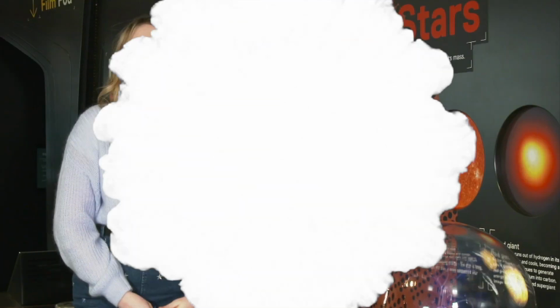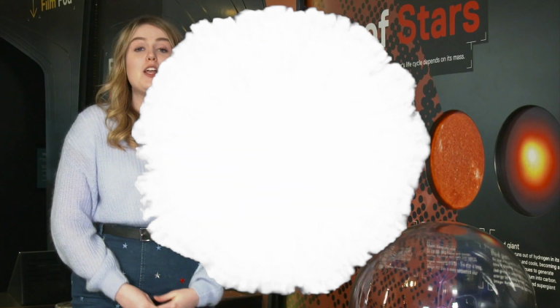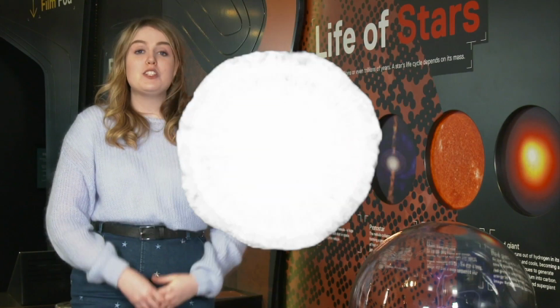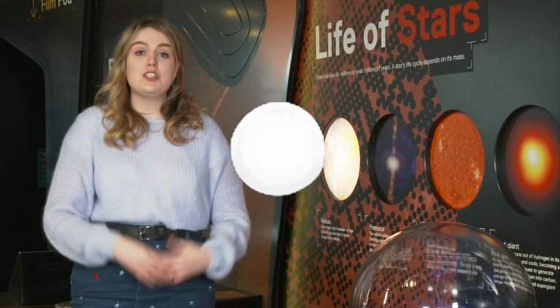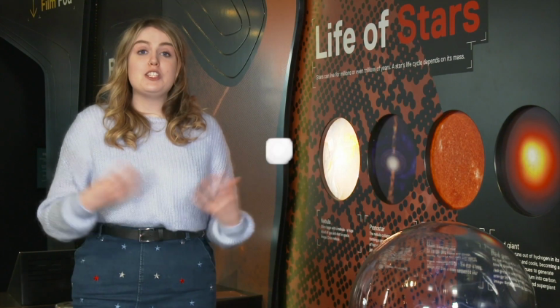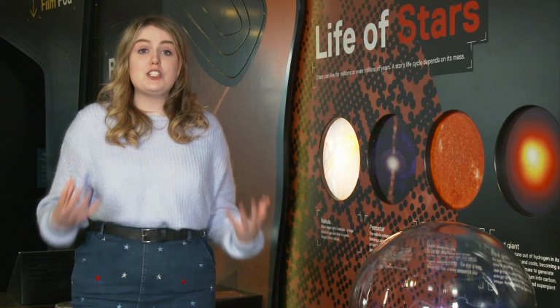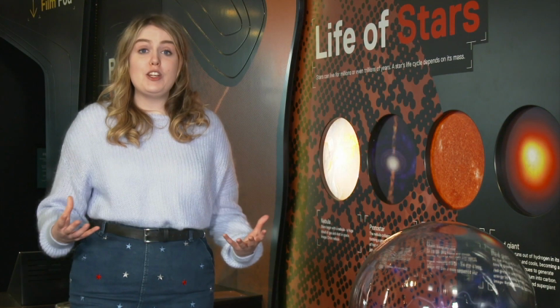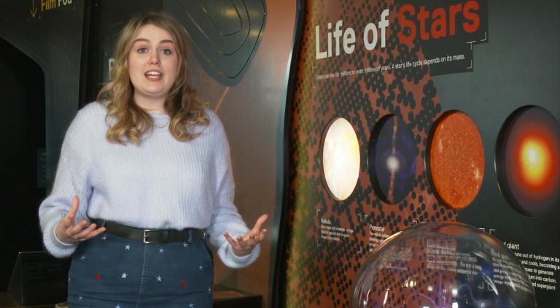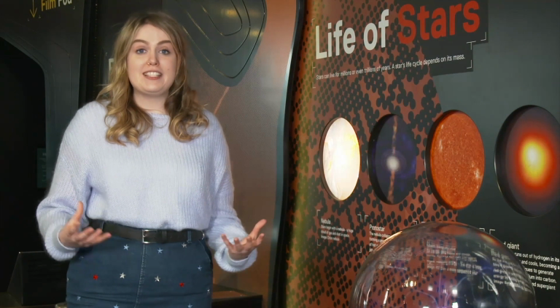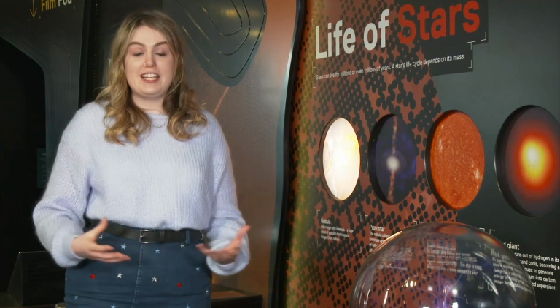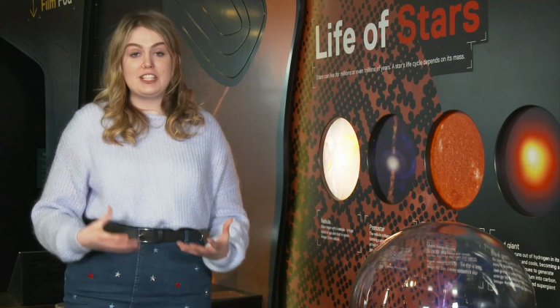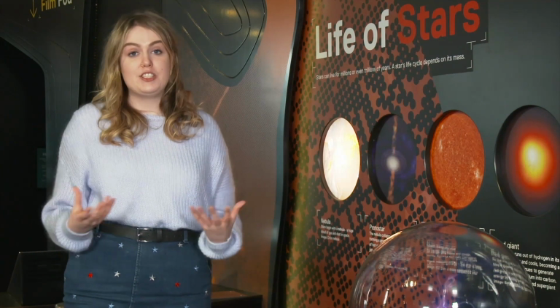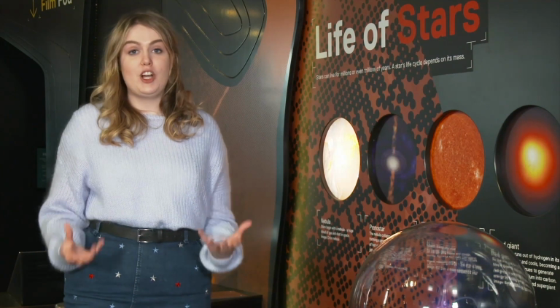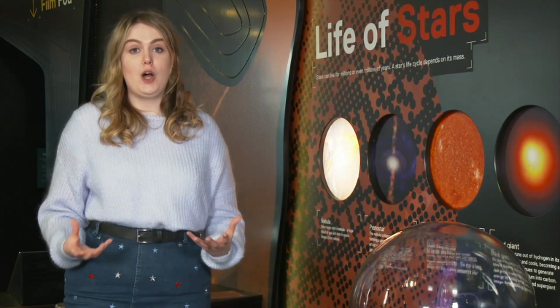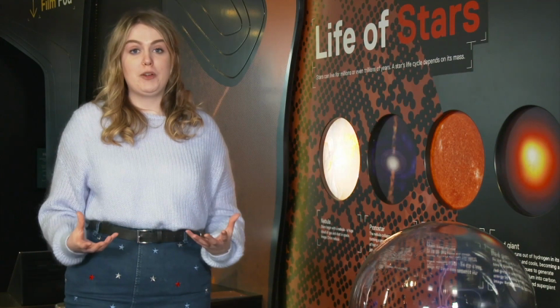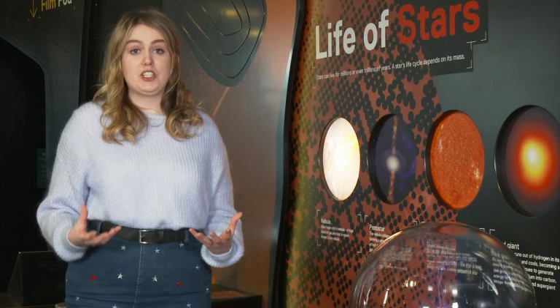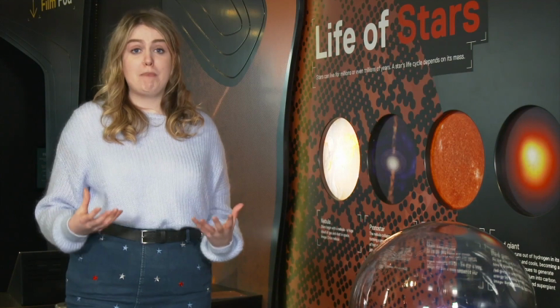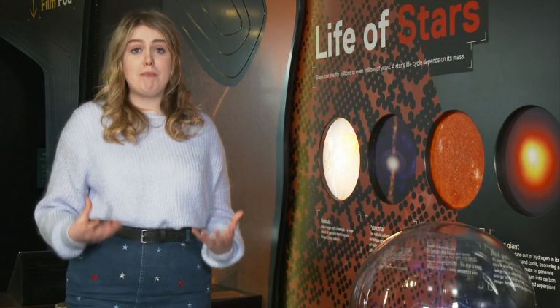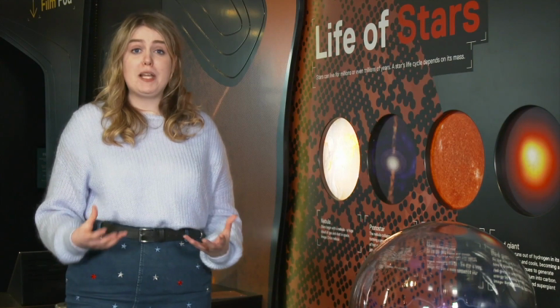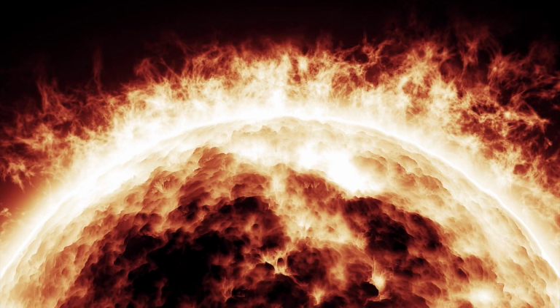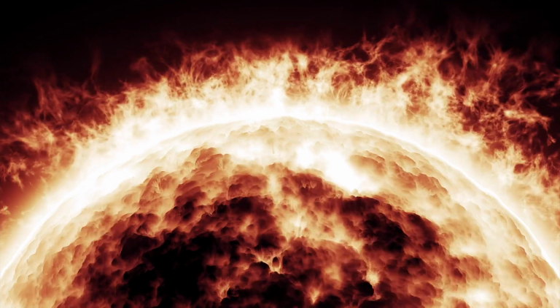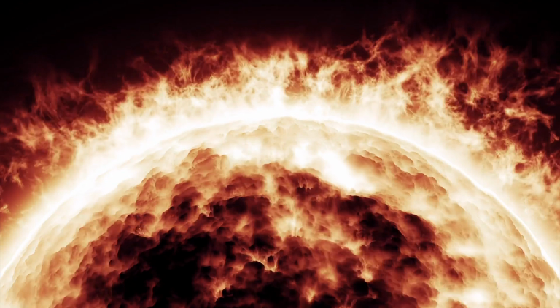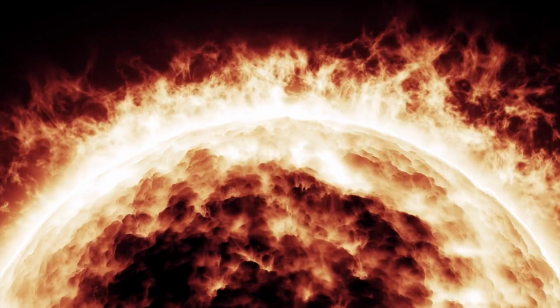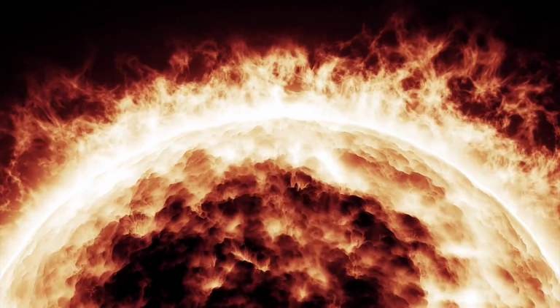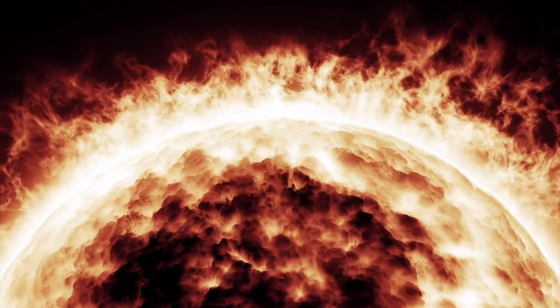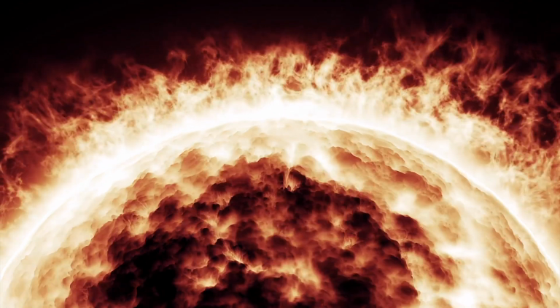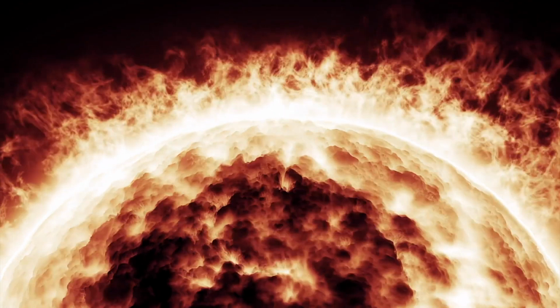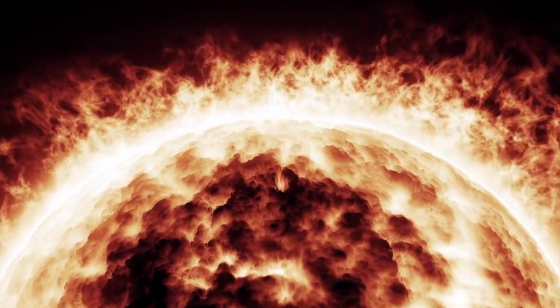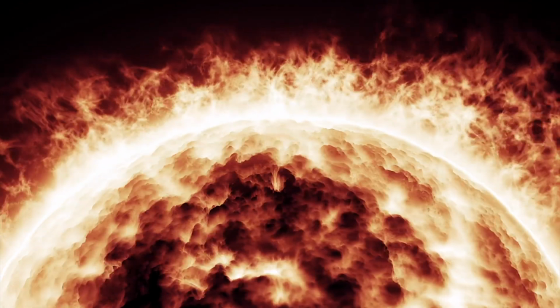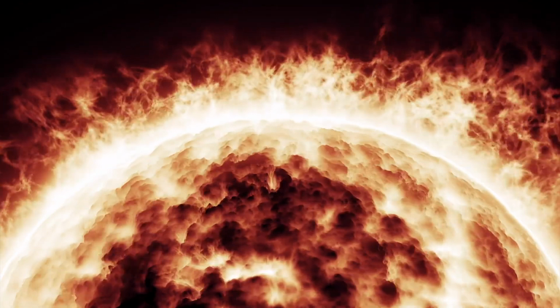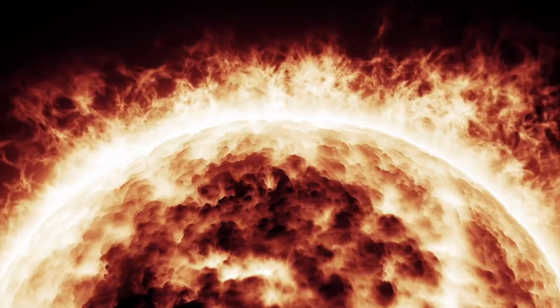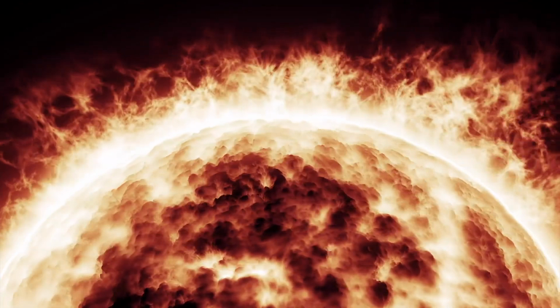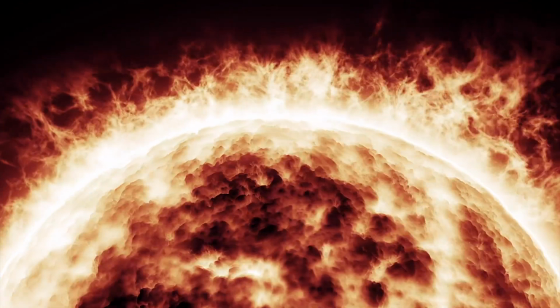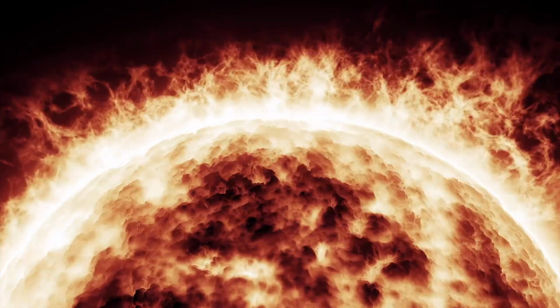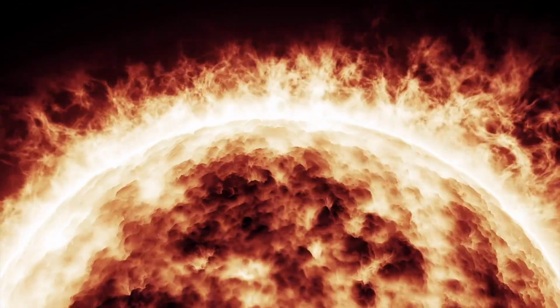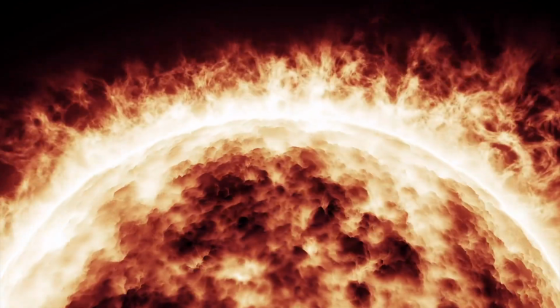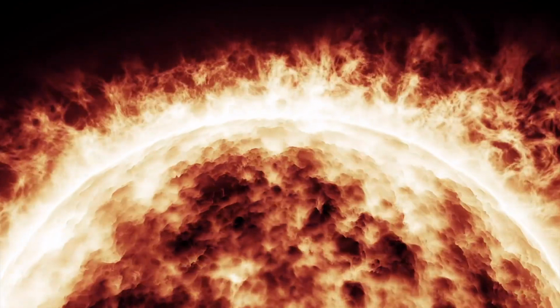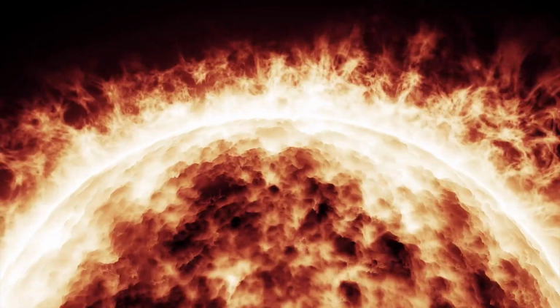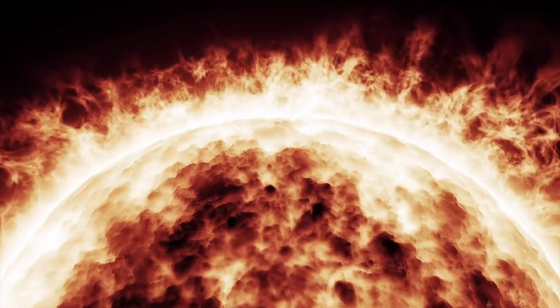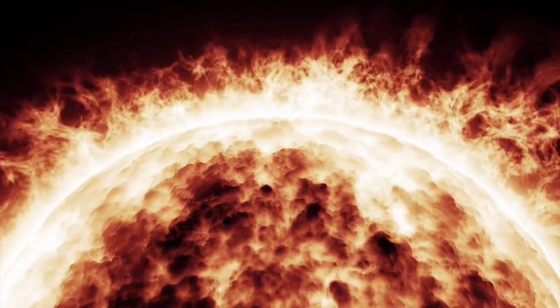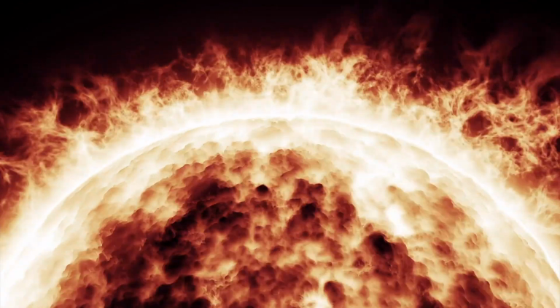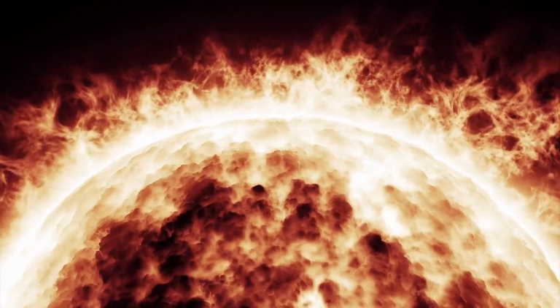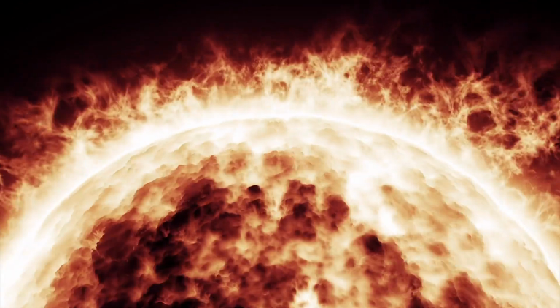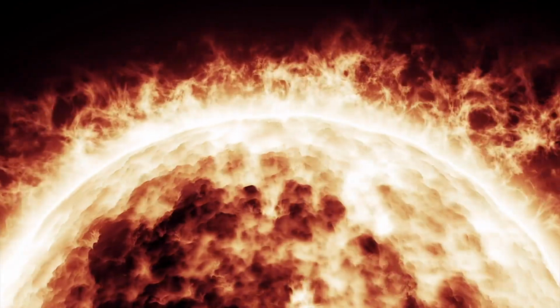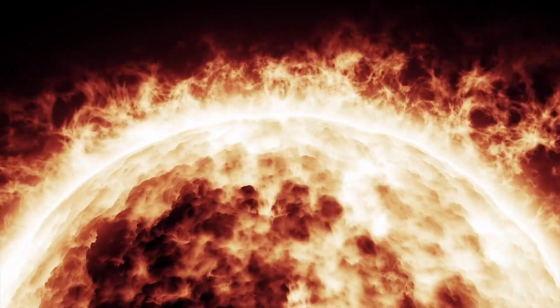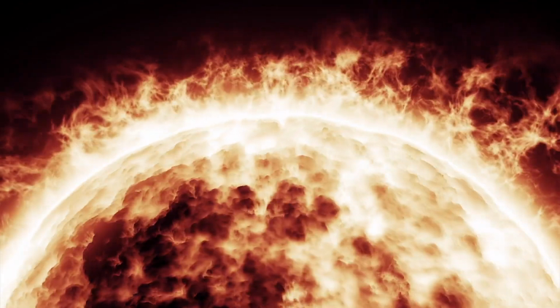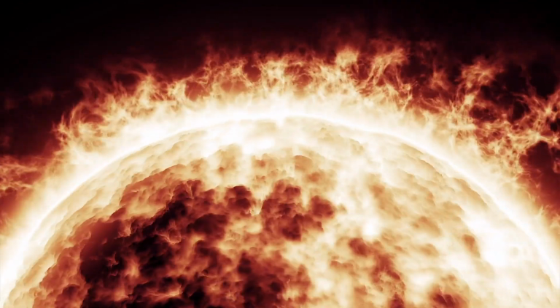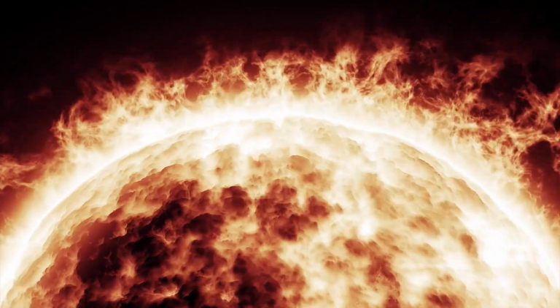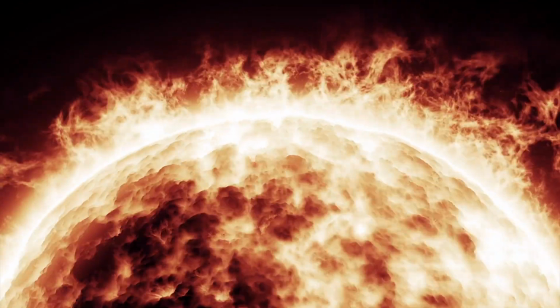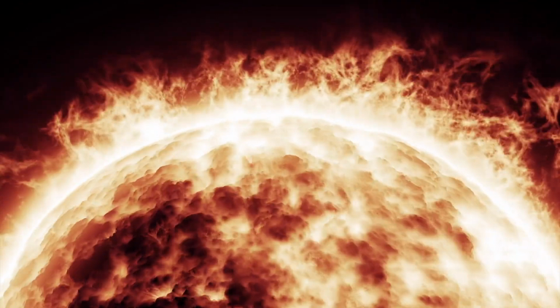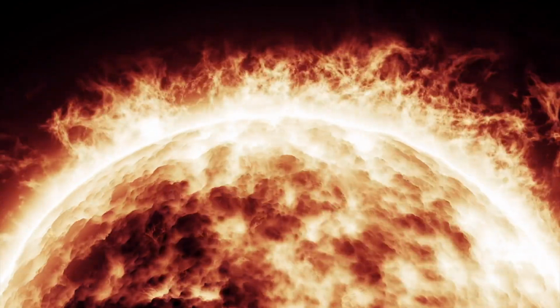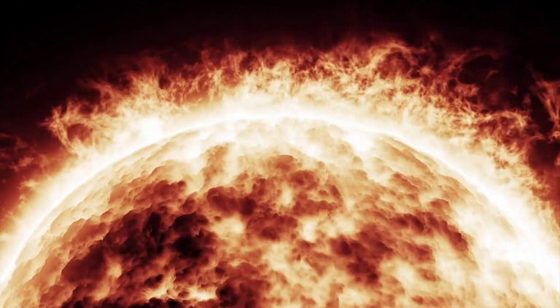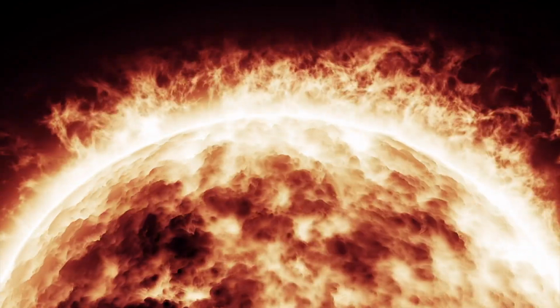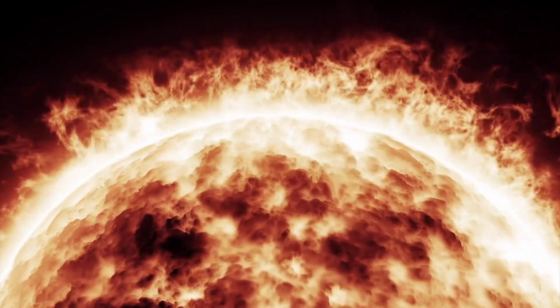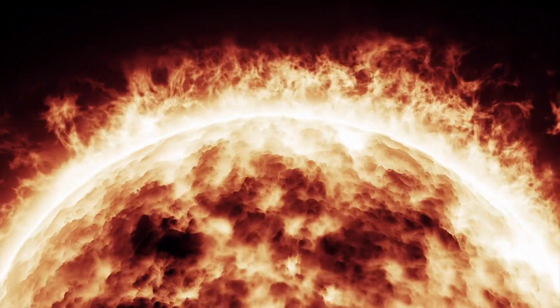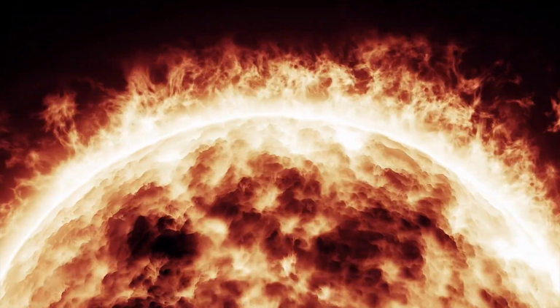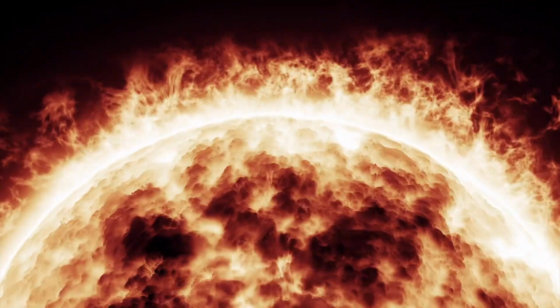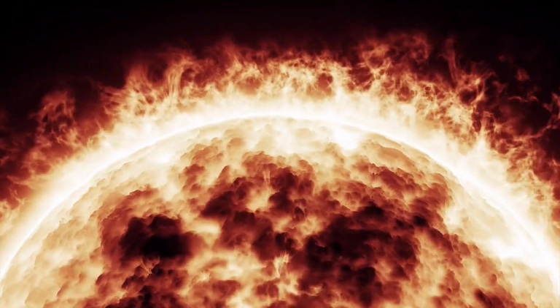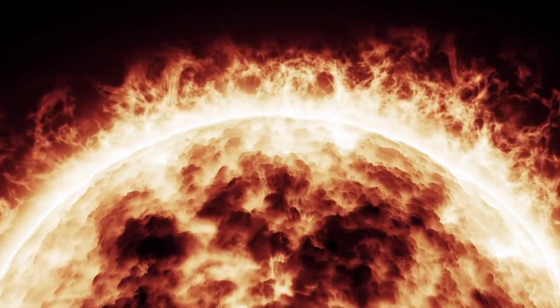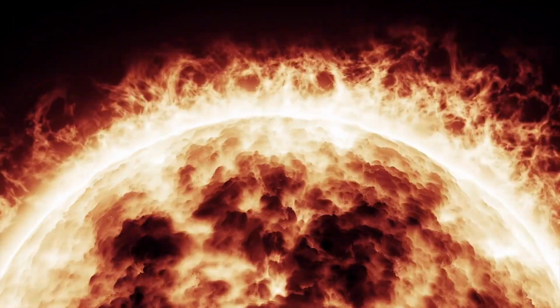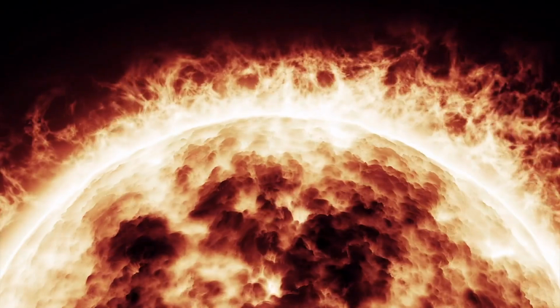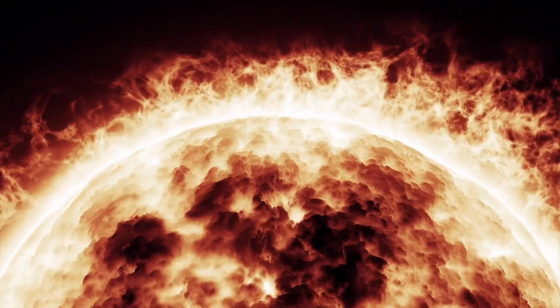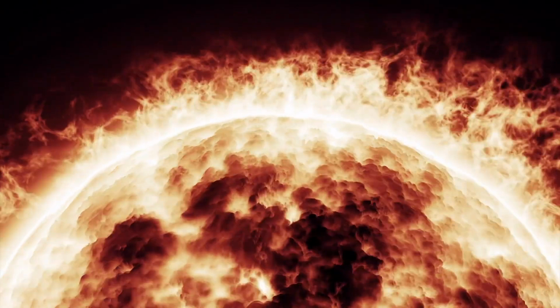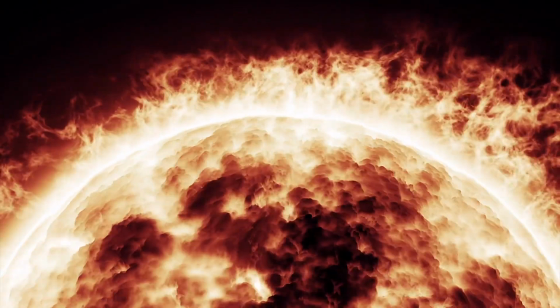The Sun is a star, which is a big ball of hot gas in our skies, but there are millions and billions of other stars as well.